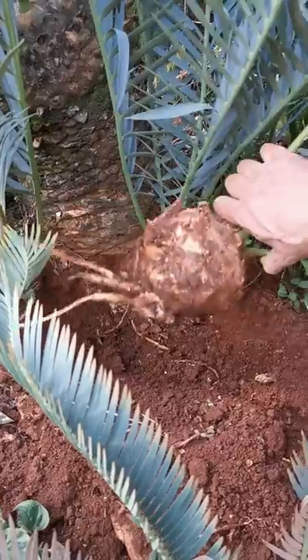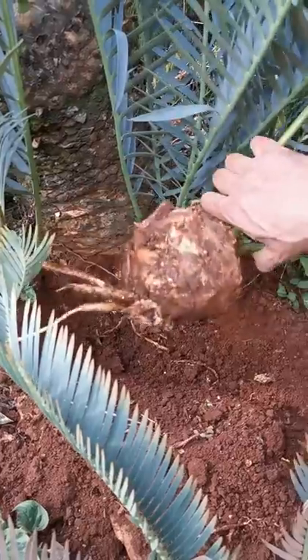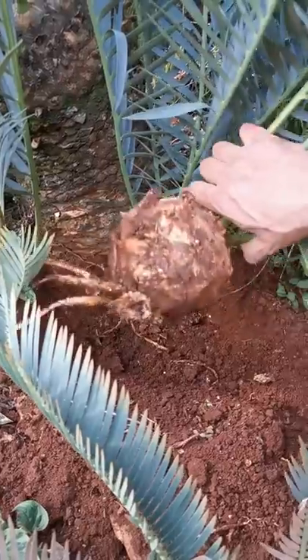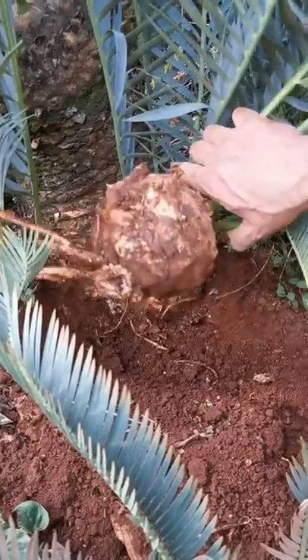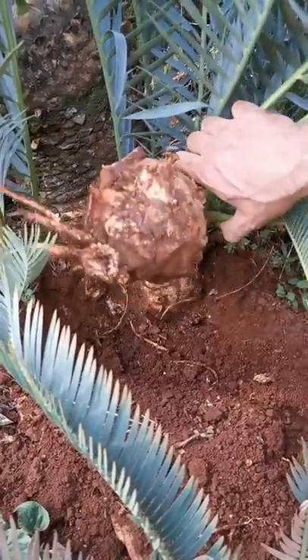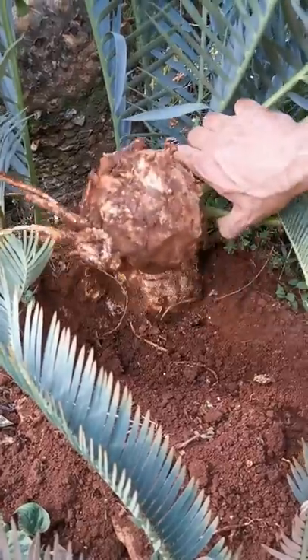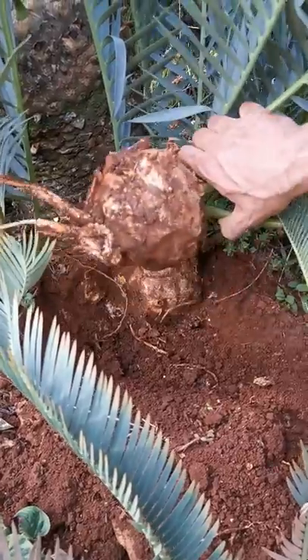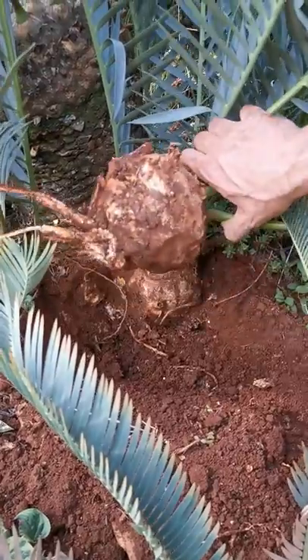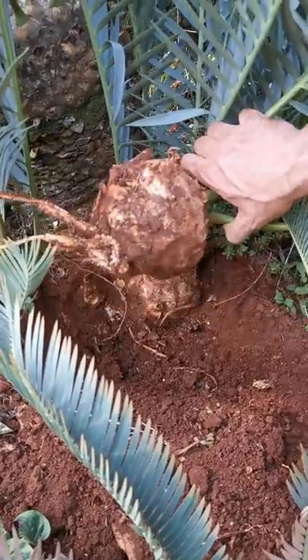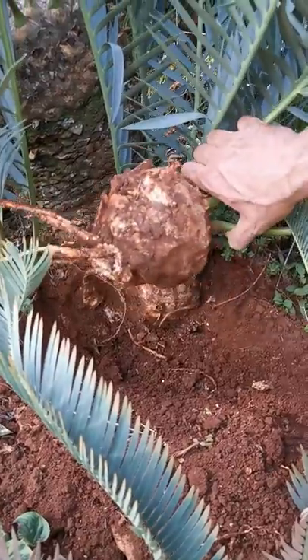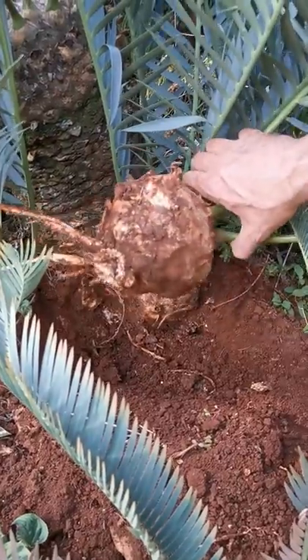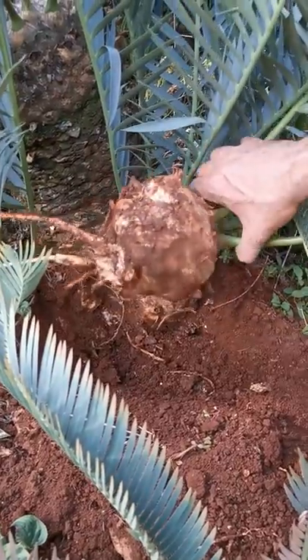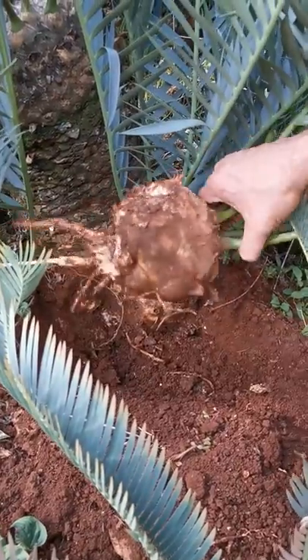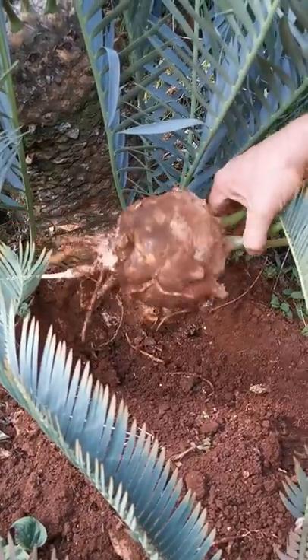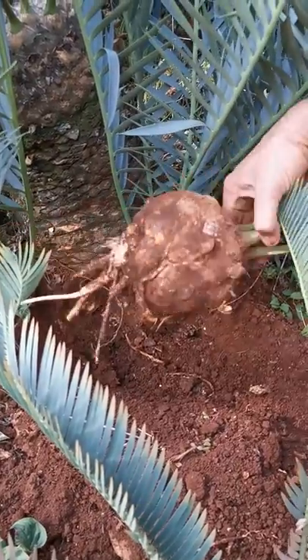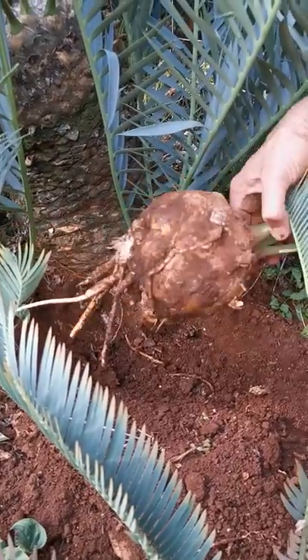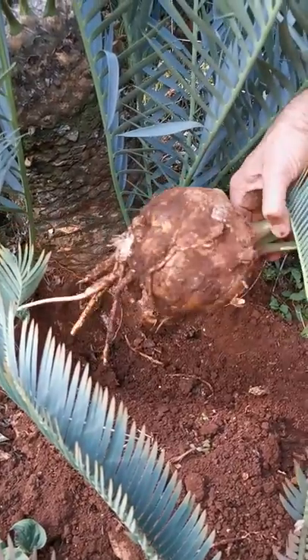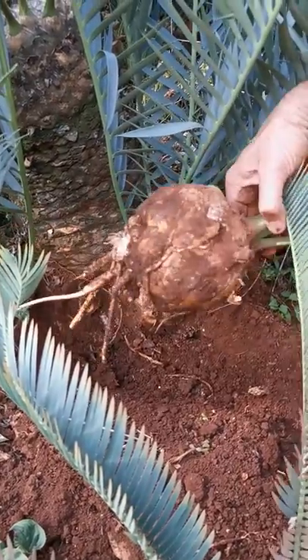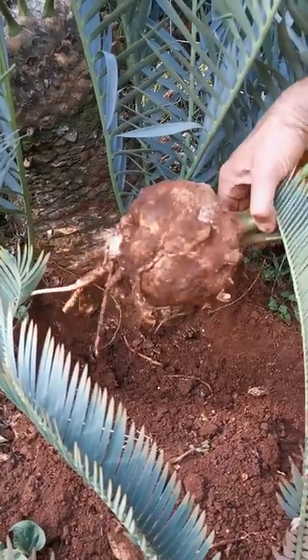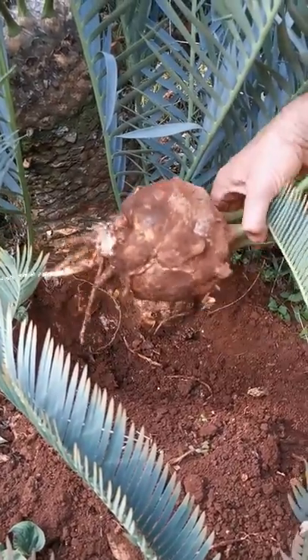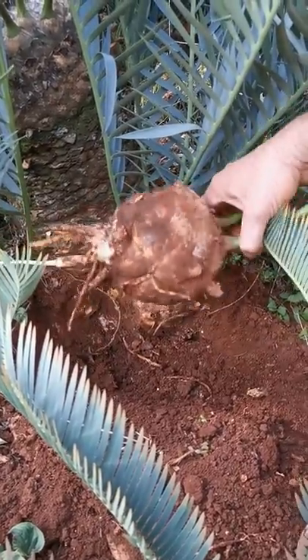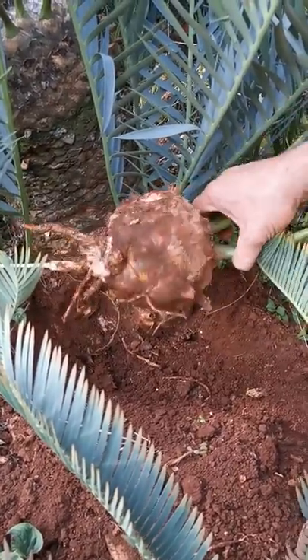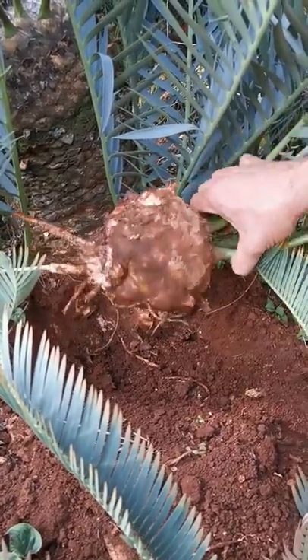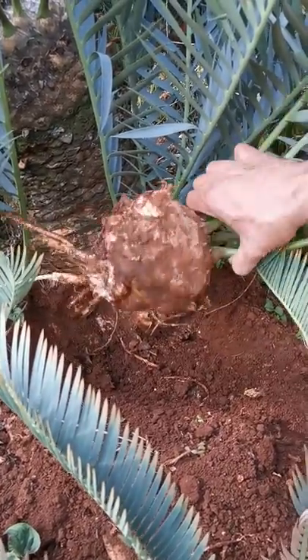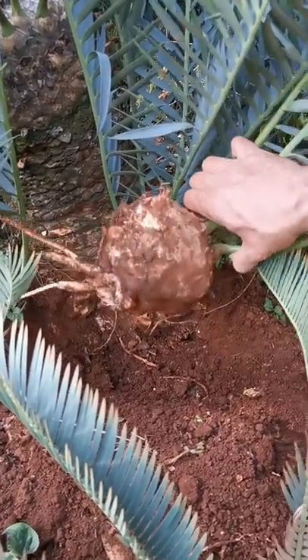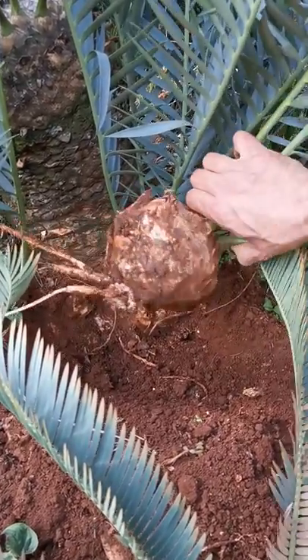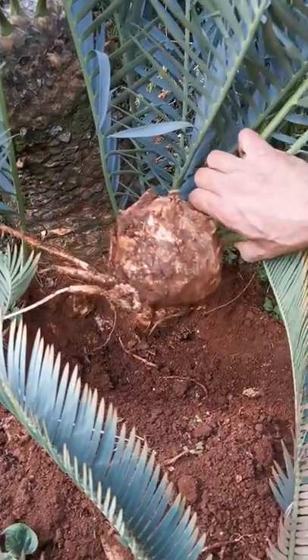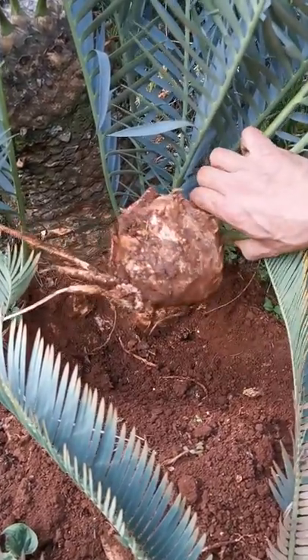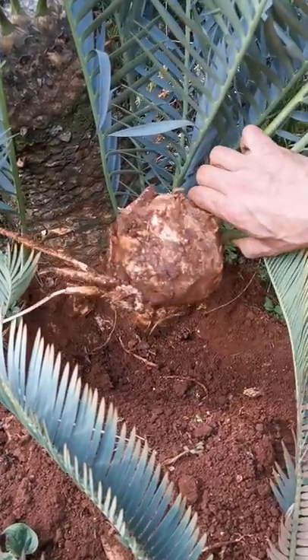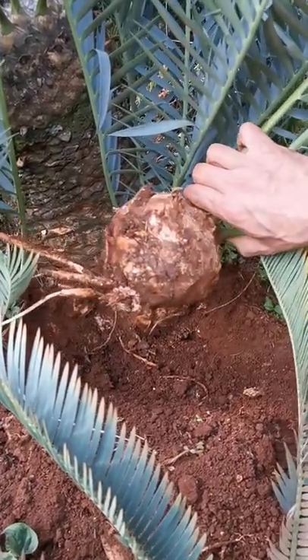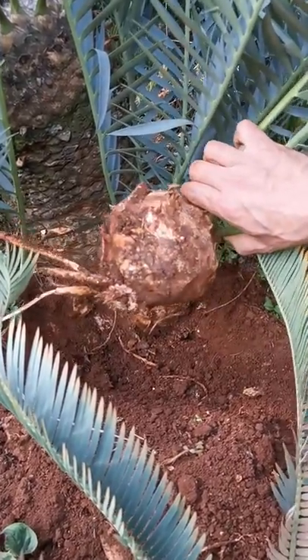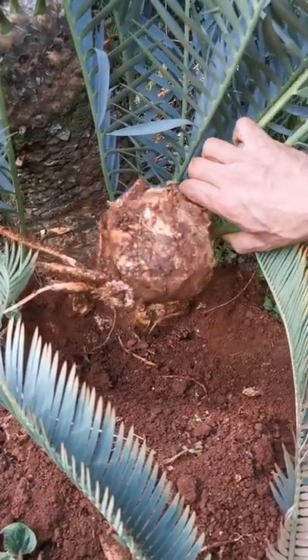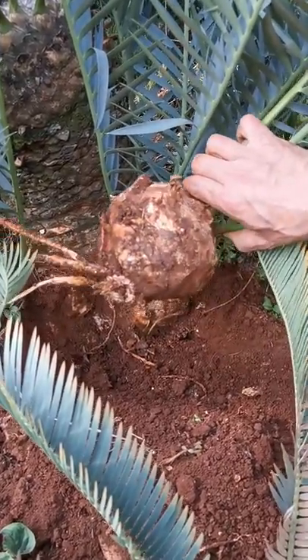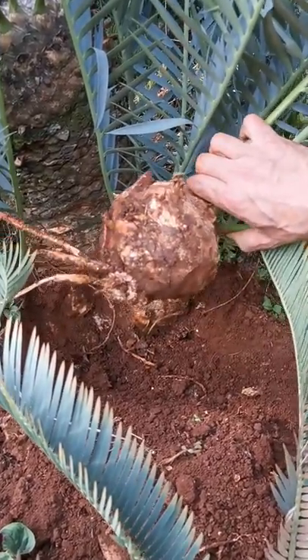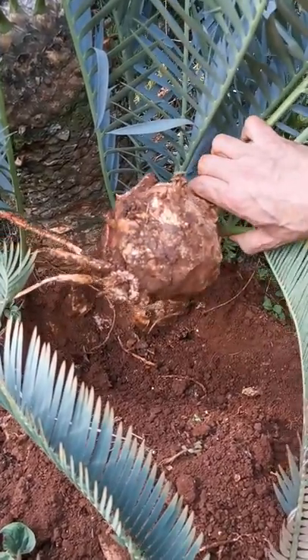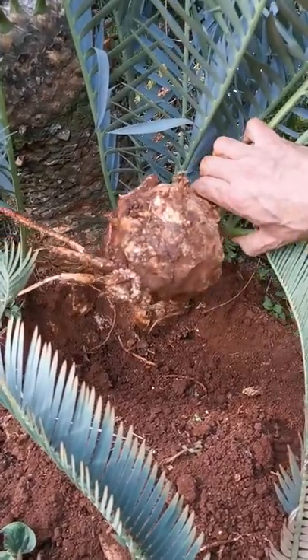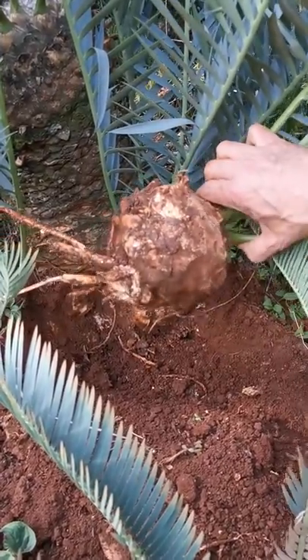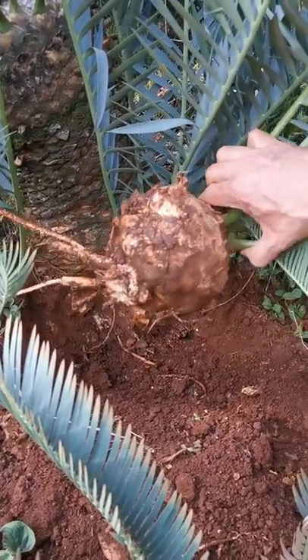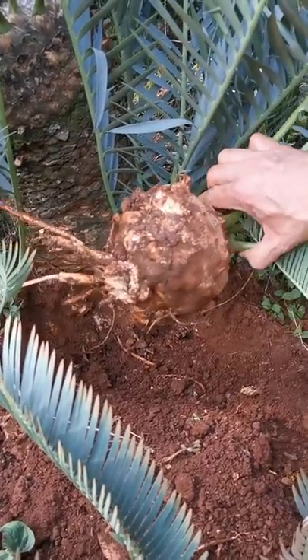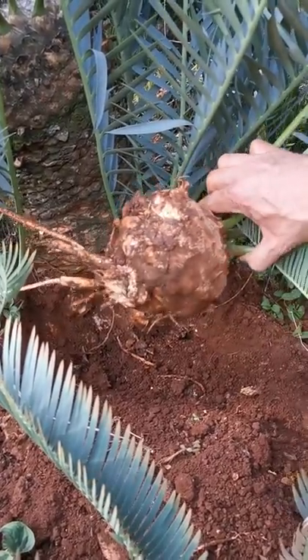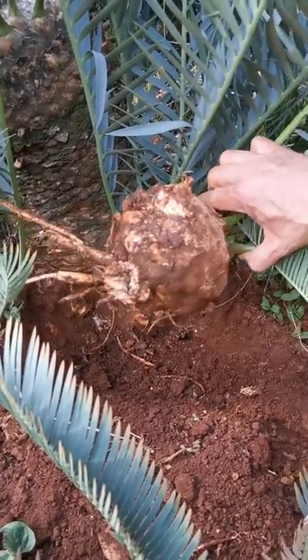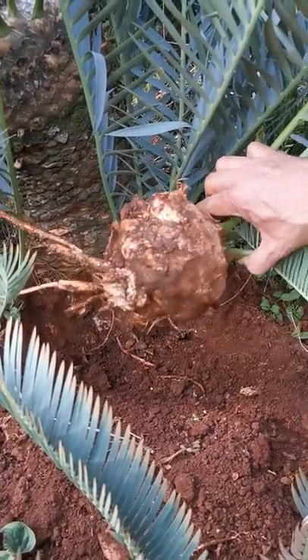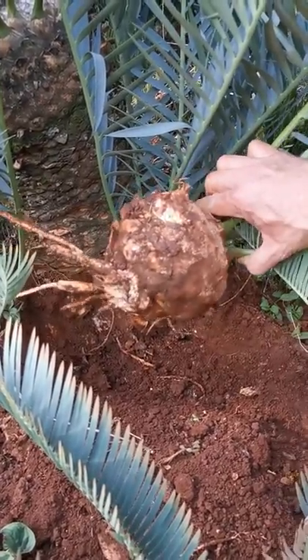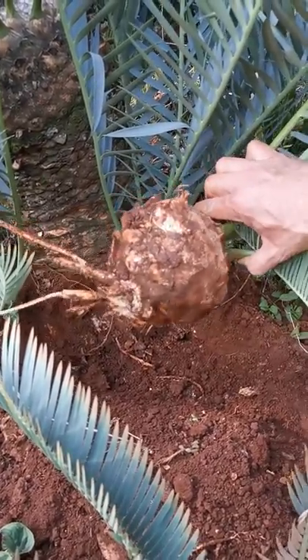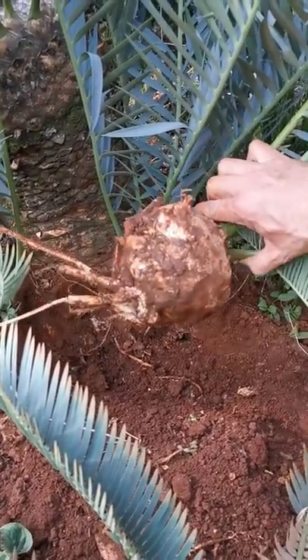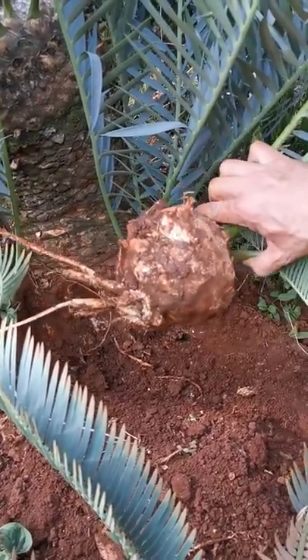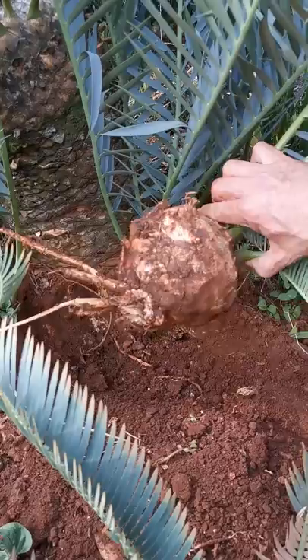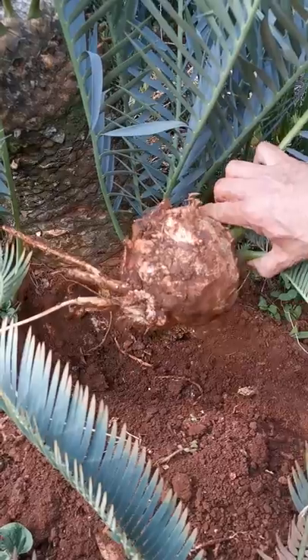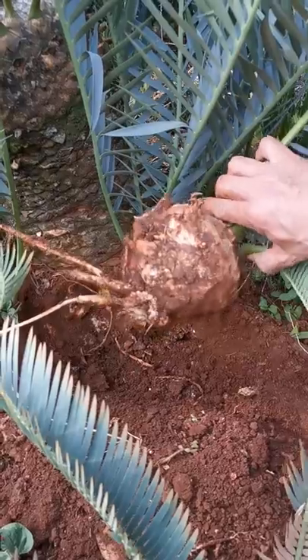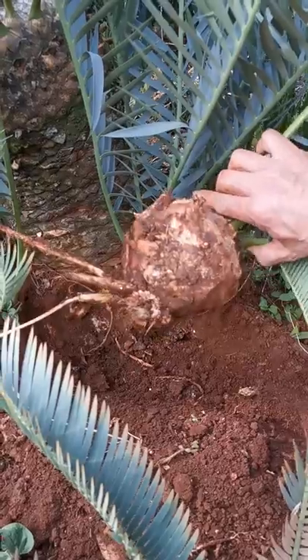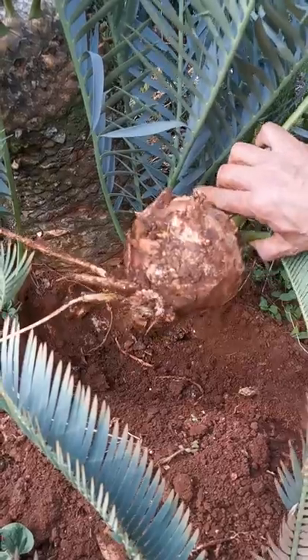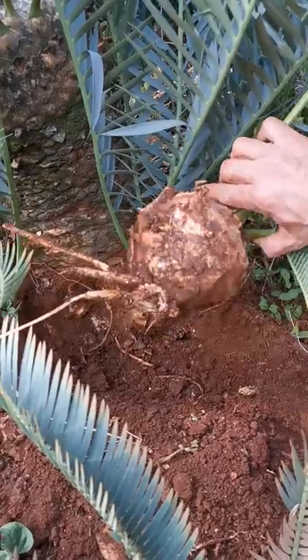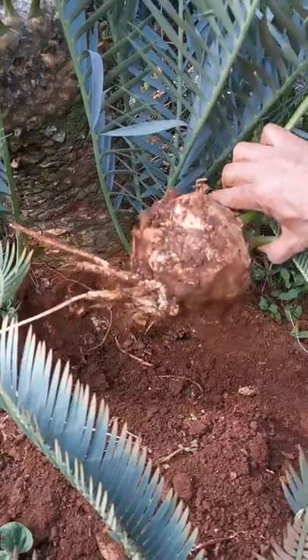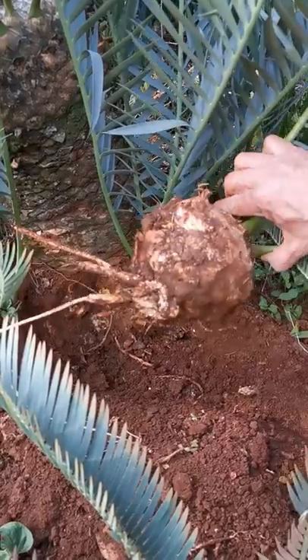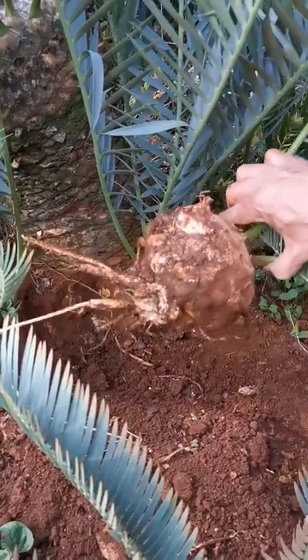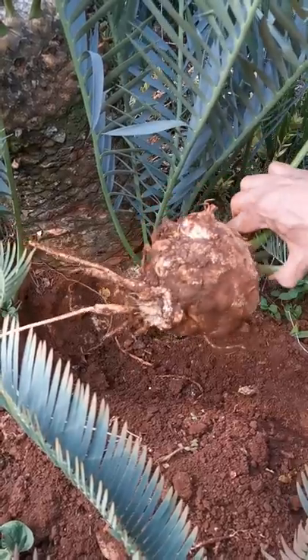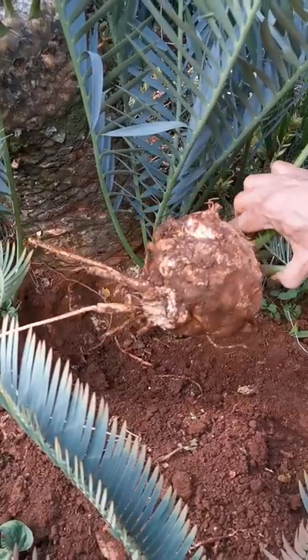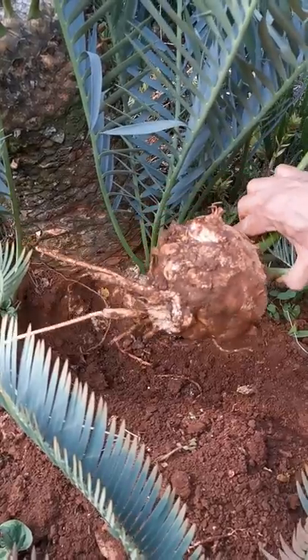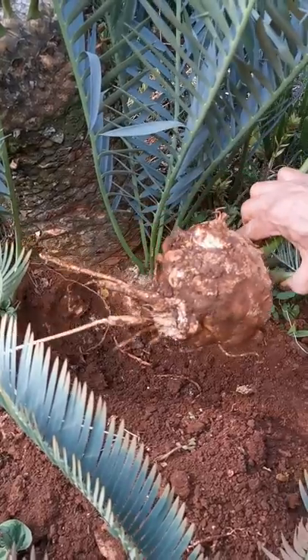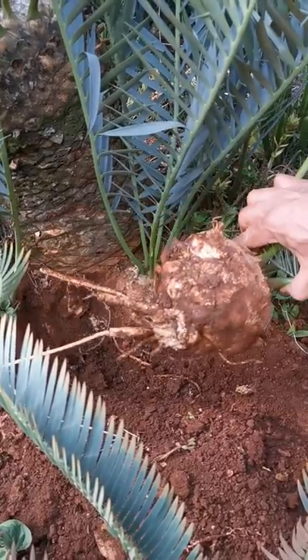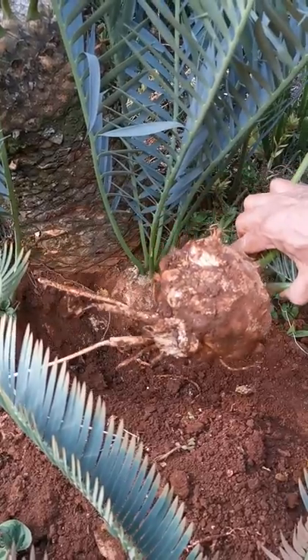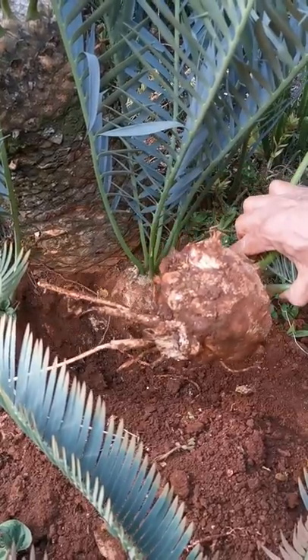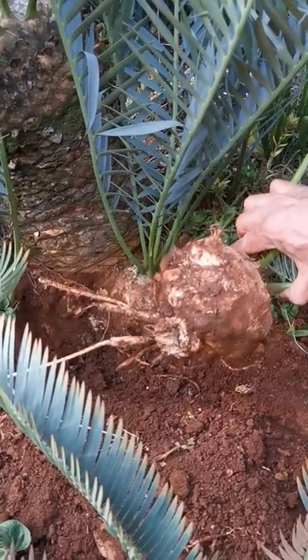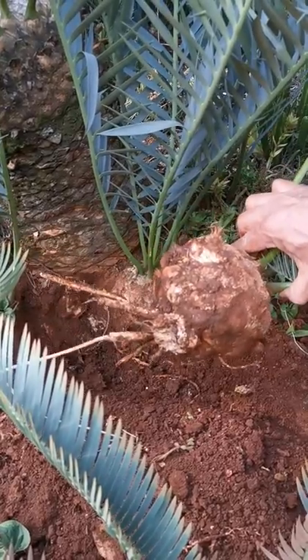Here we have it. In part three I'll show you how to treat this so that we can make sure that it grows.